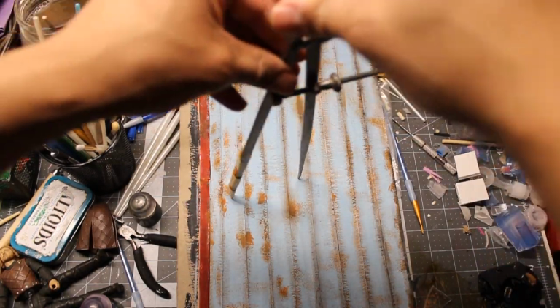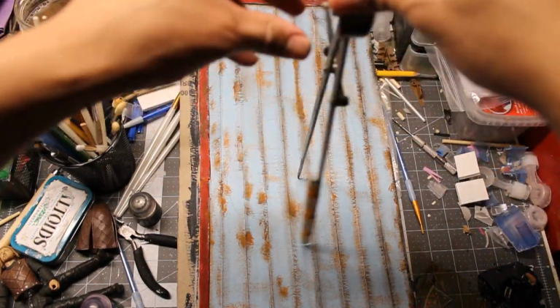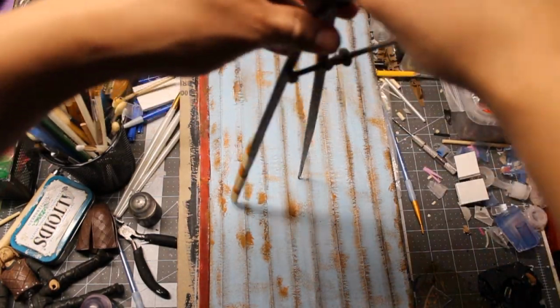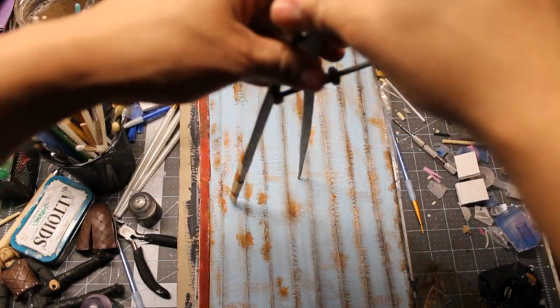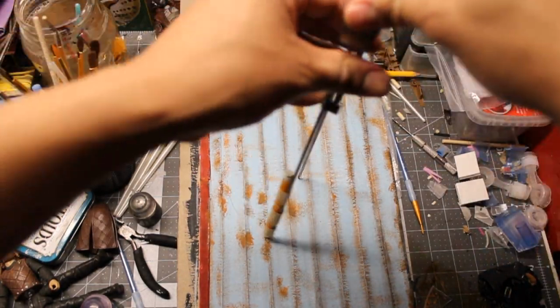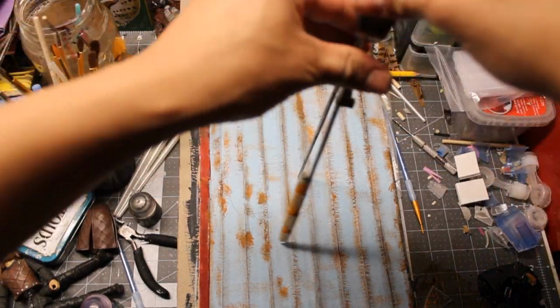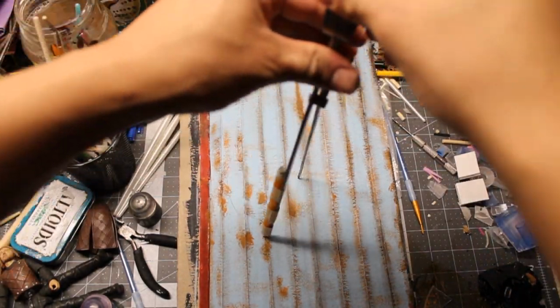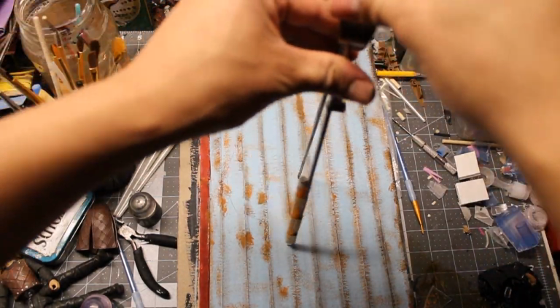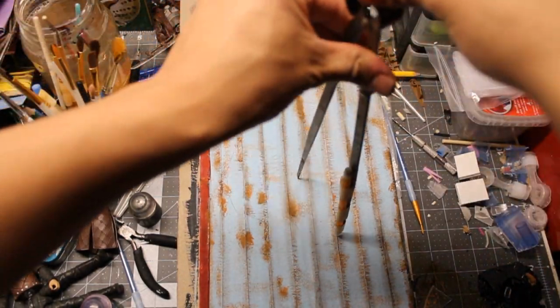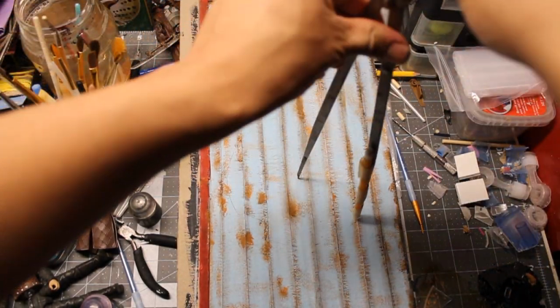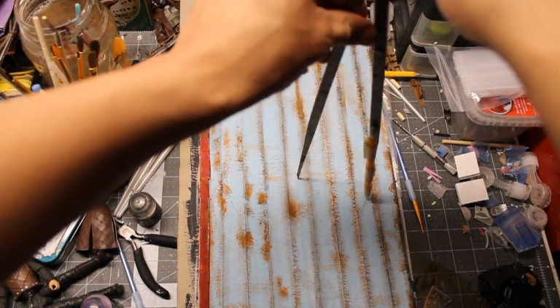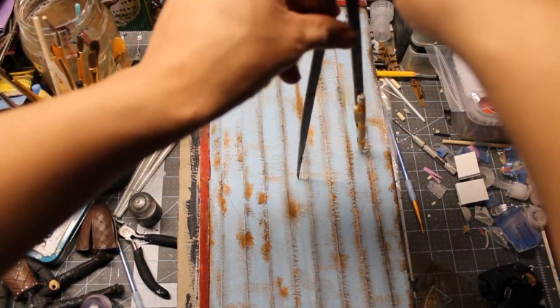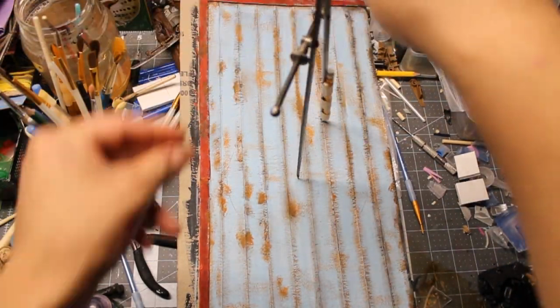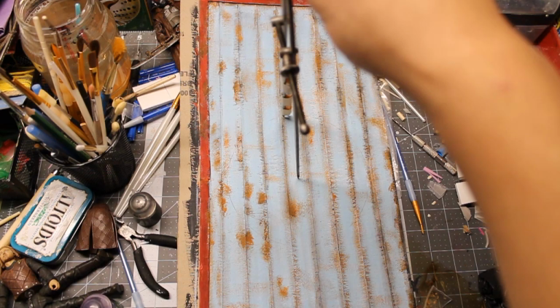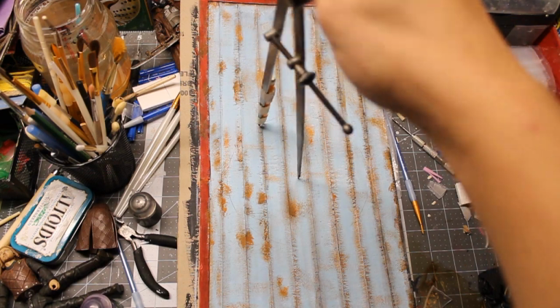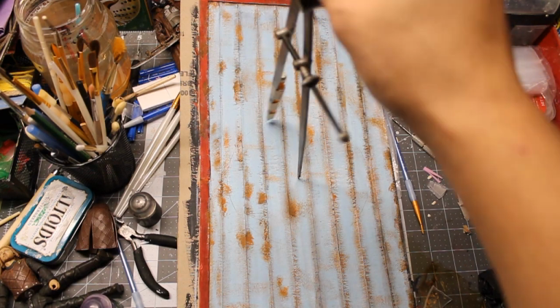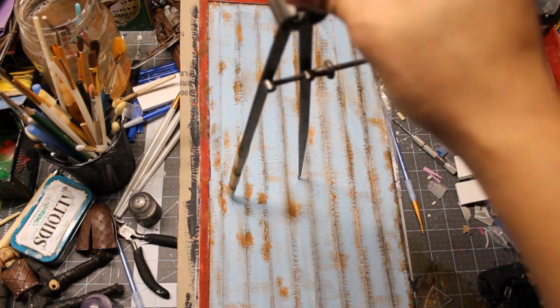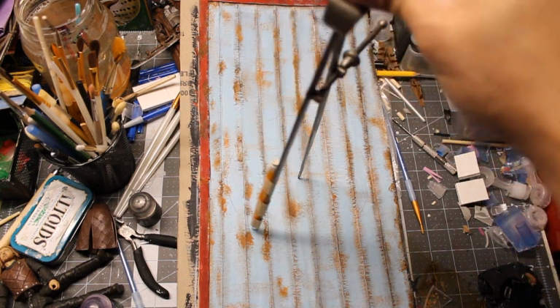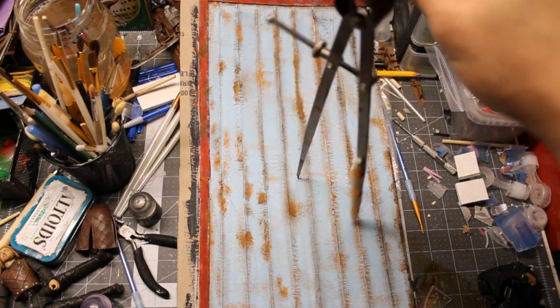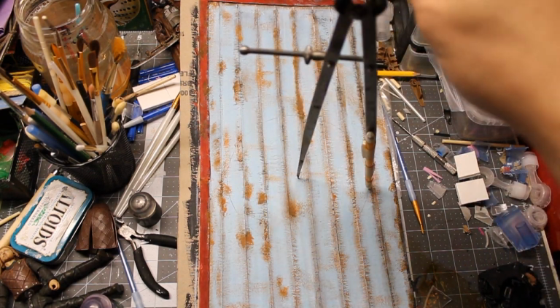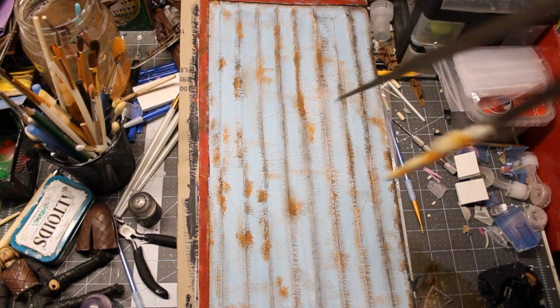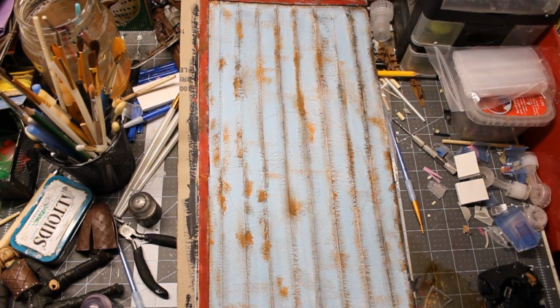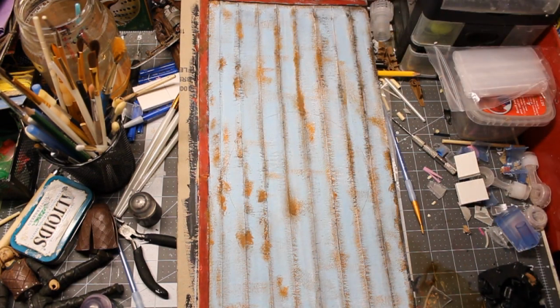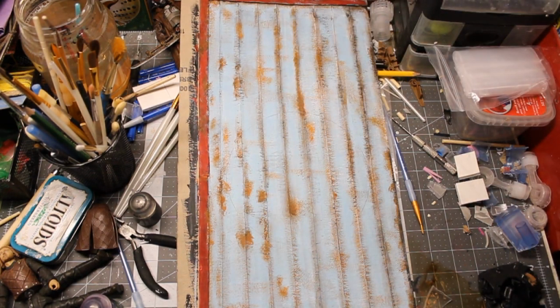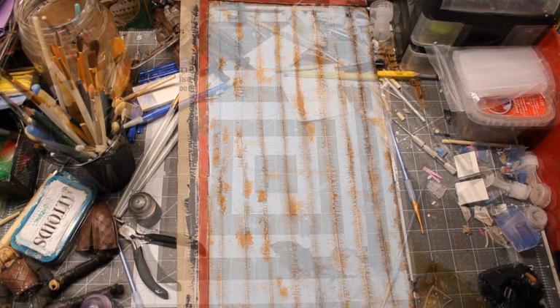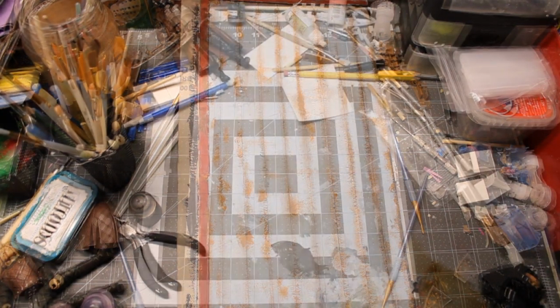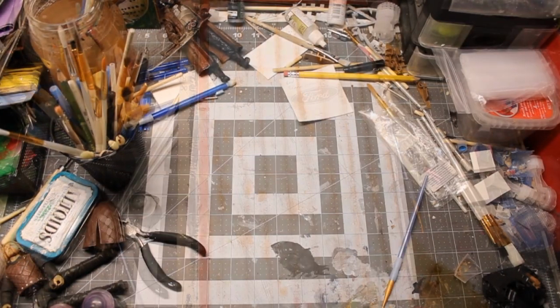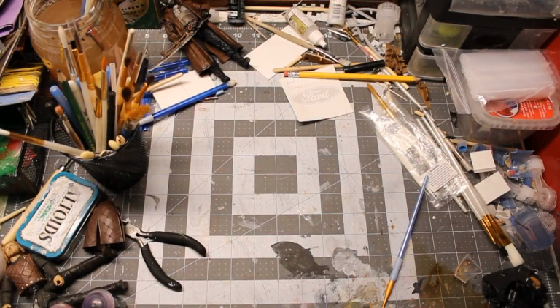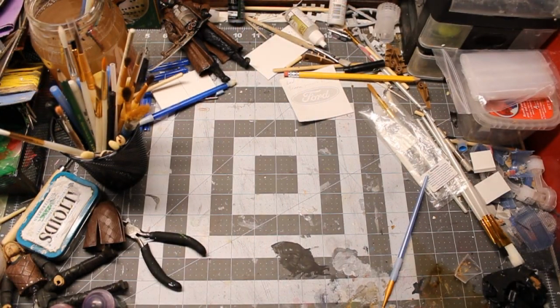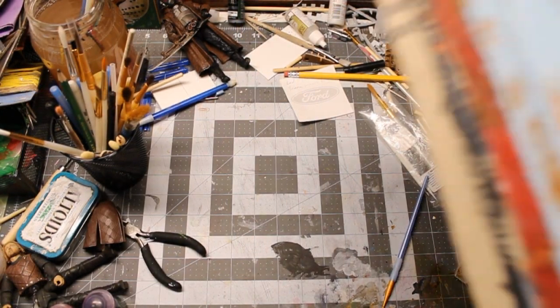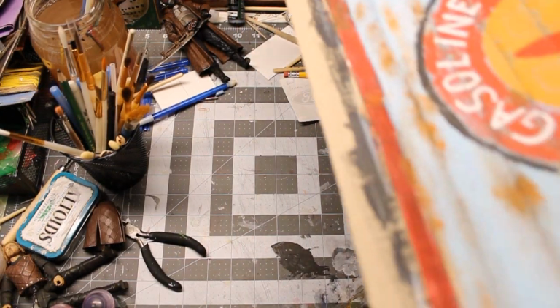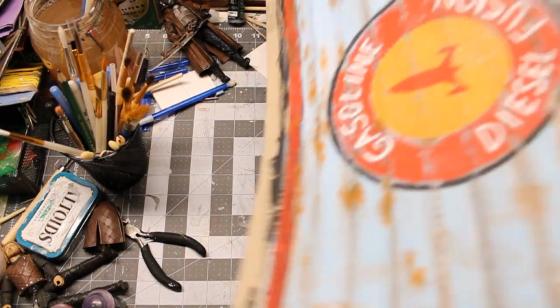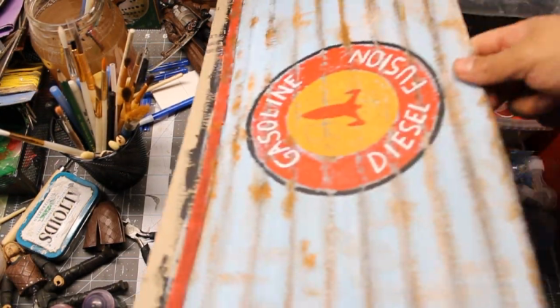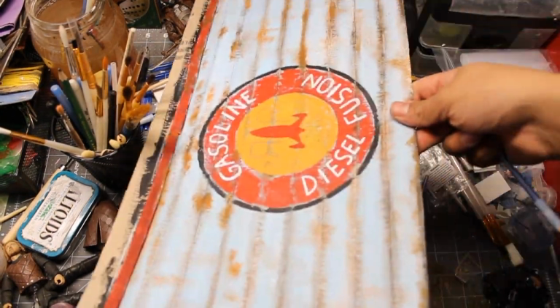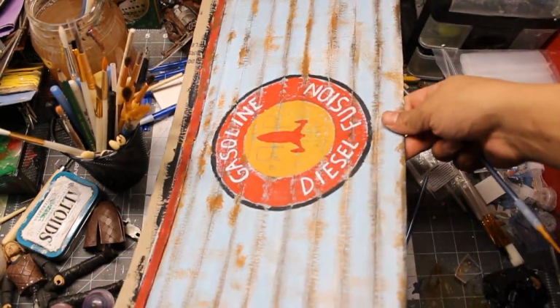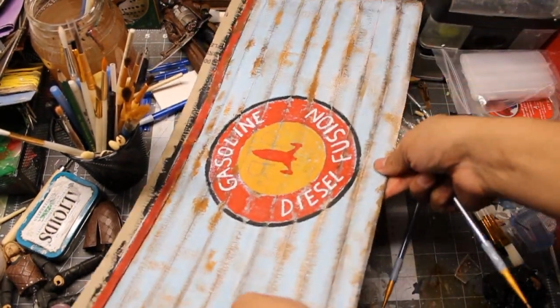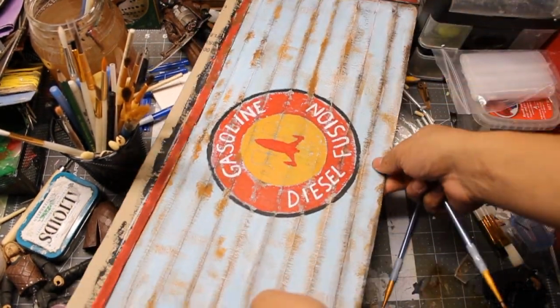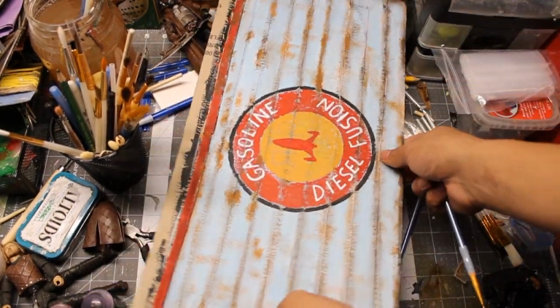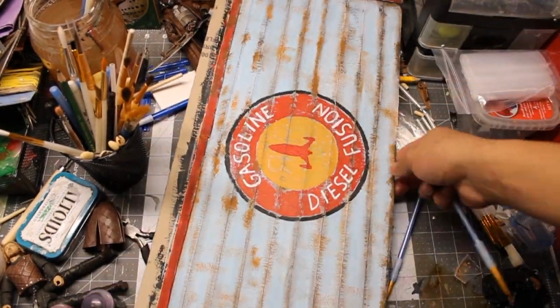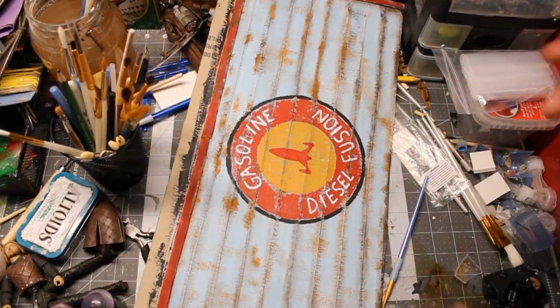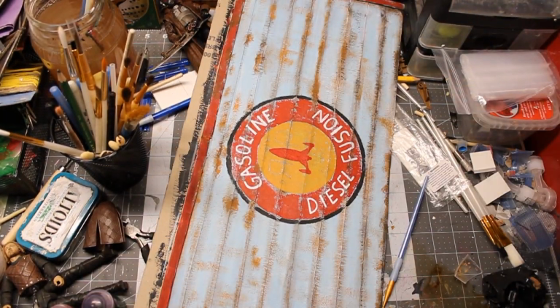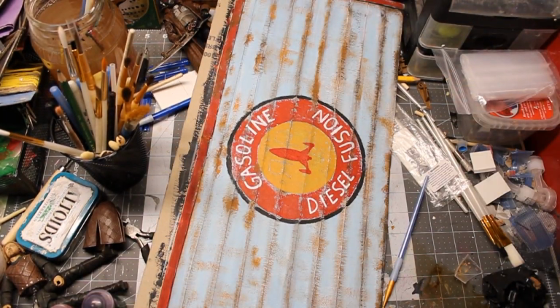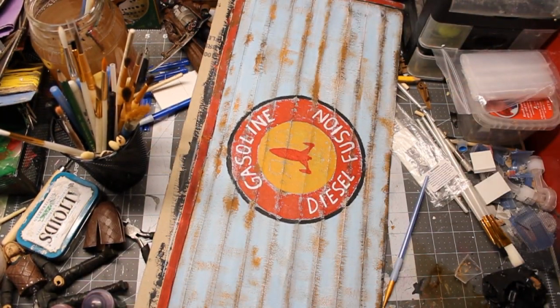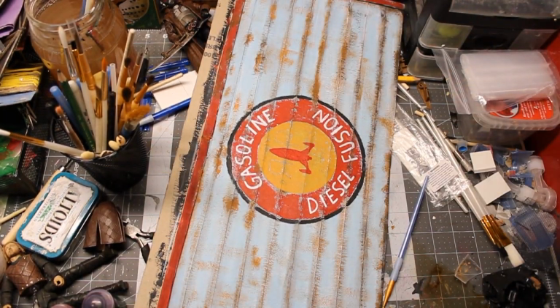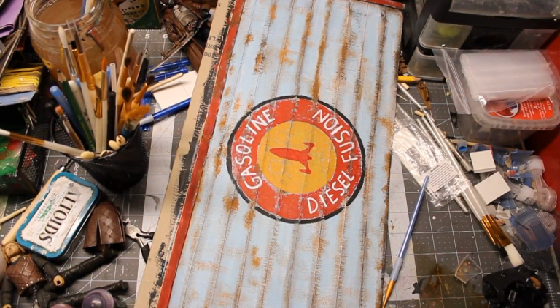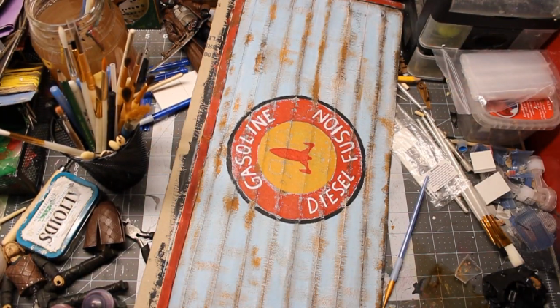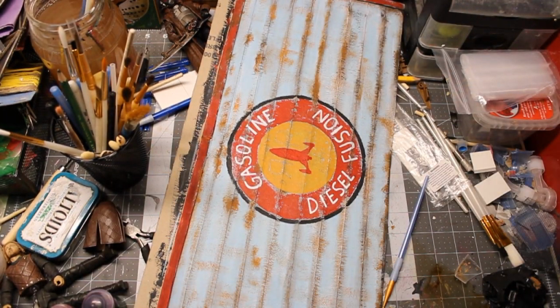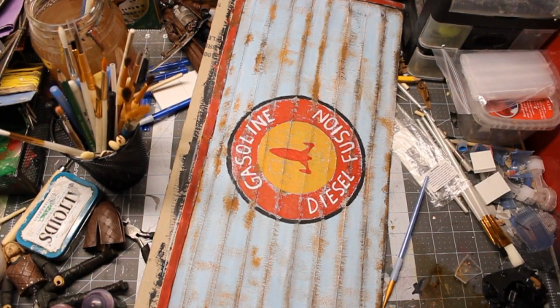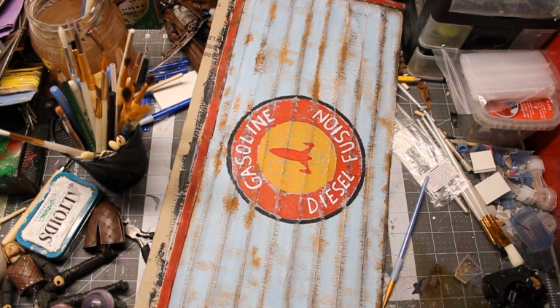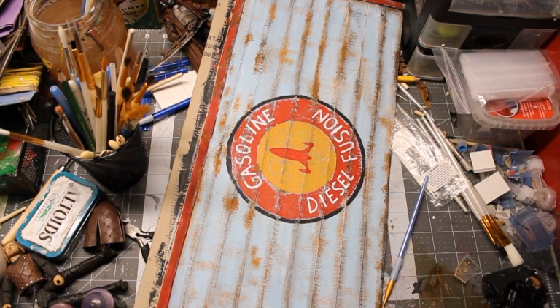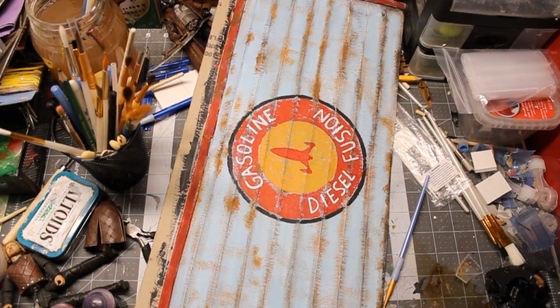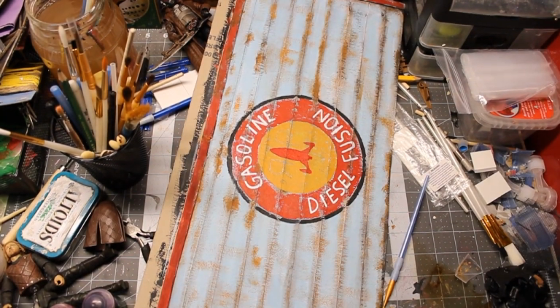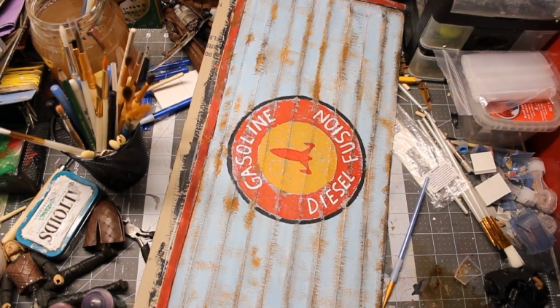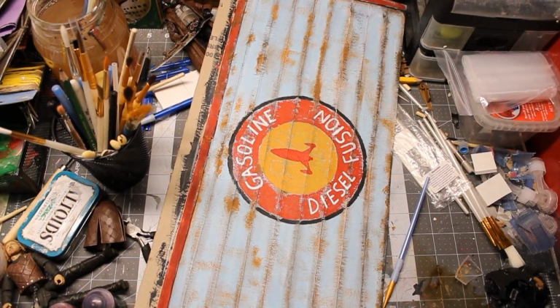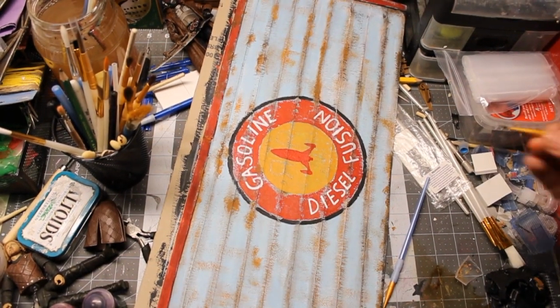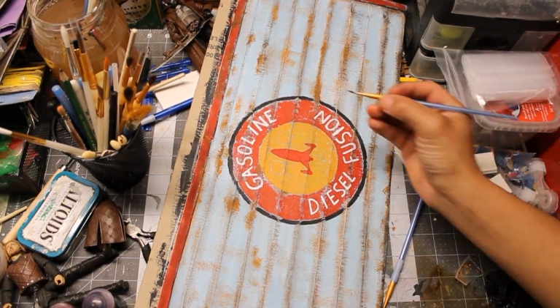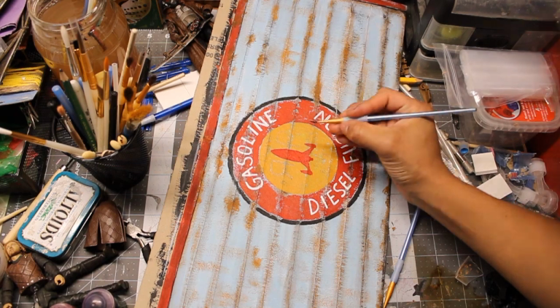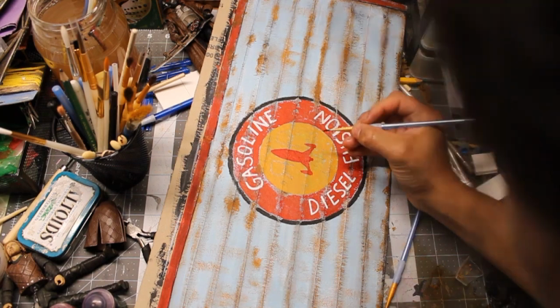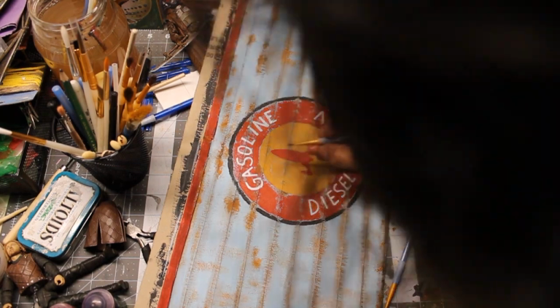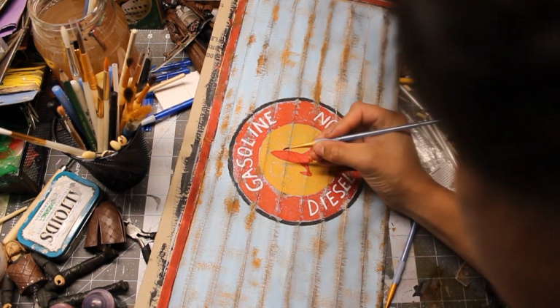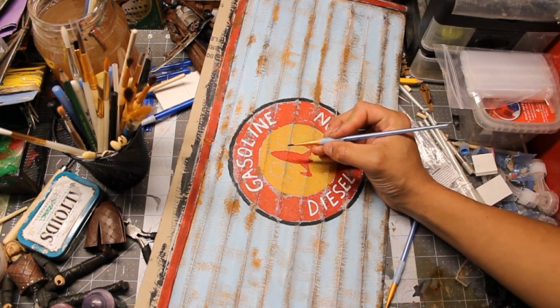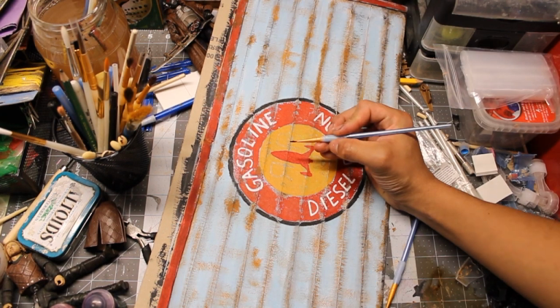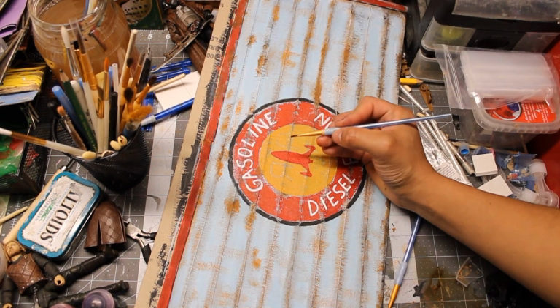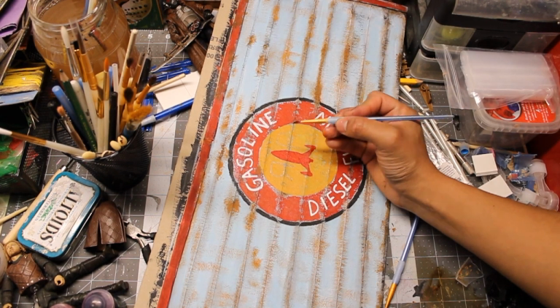Once I painted and weathered the door frame, I traced a circle and freehand painted the logo for the Red Rocket Station.